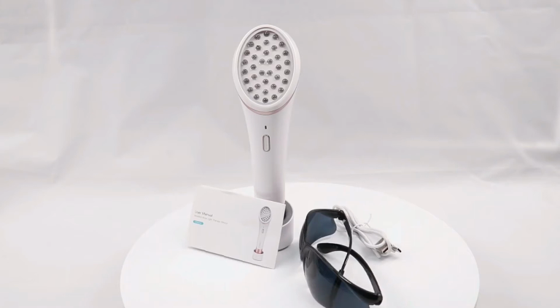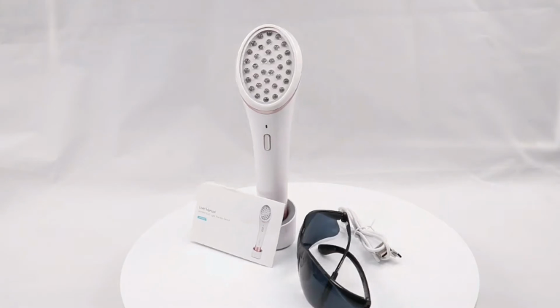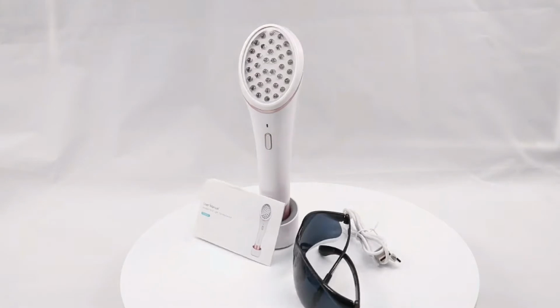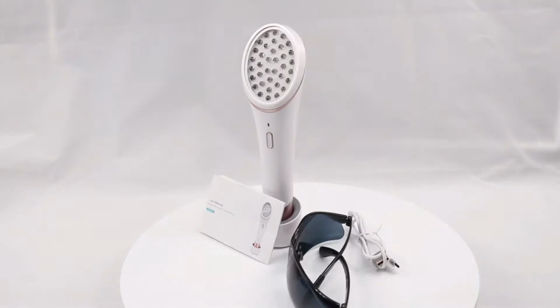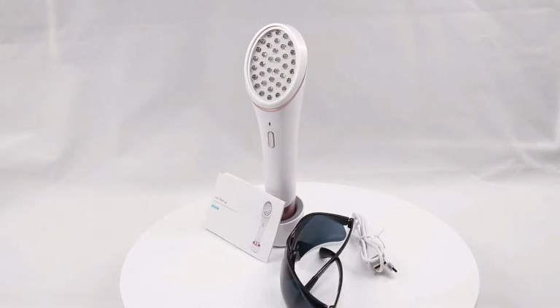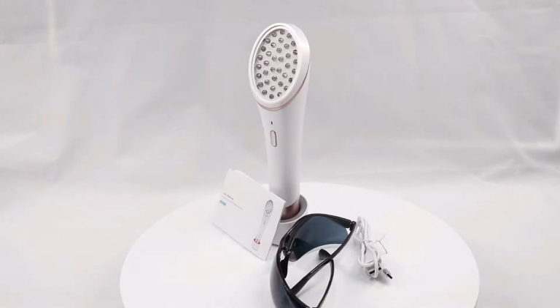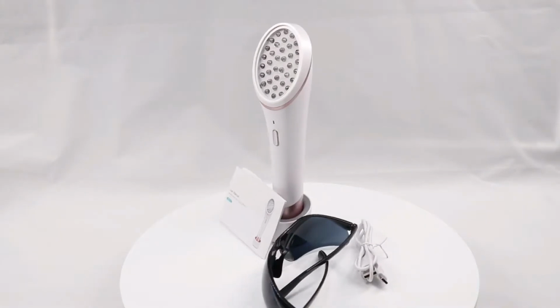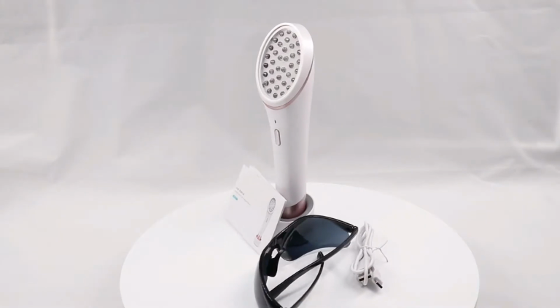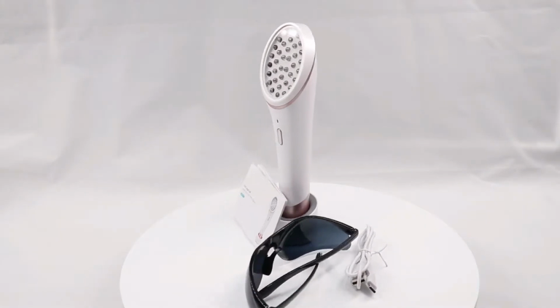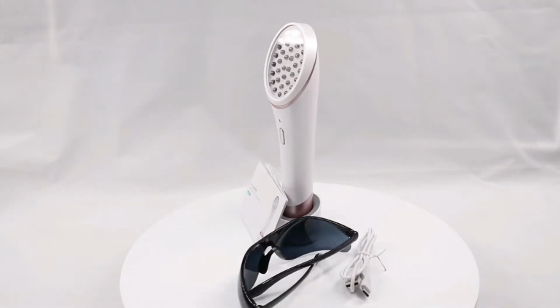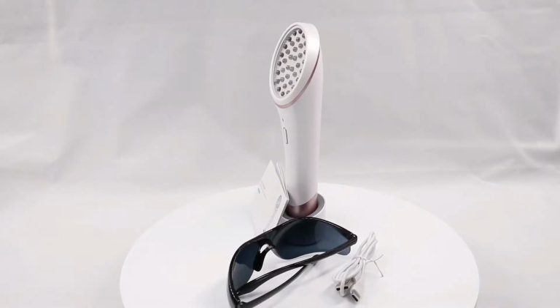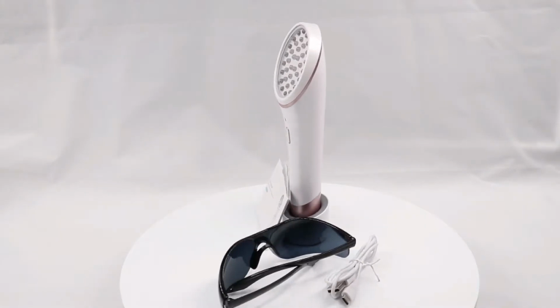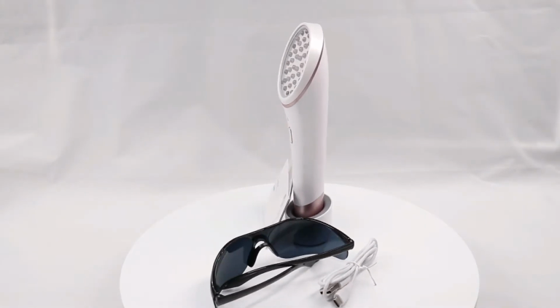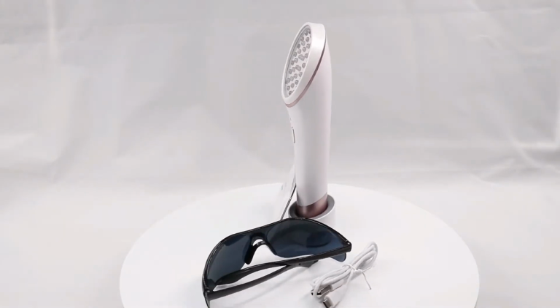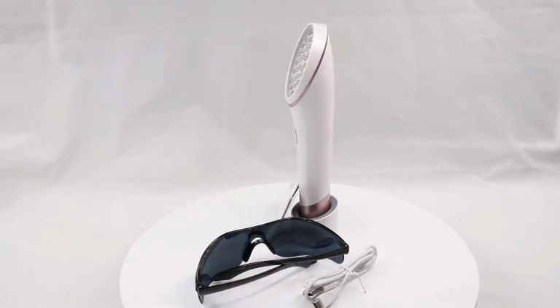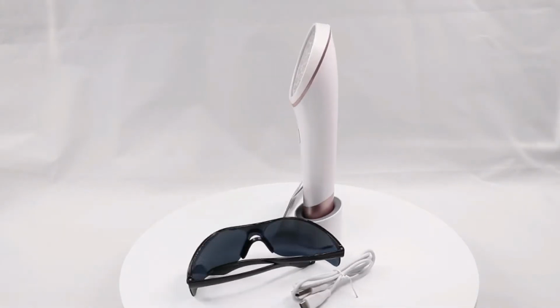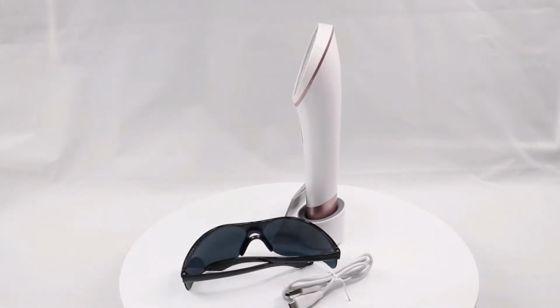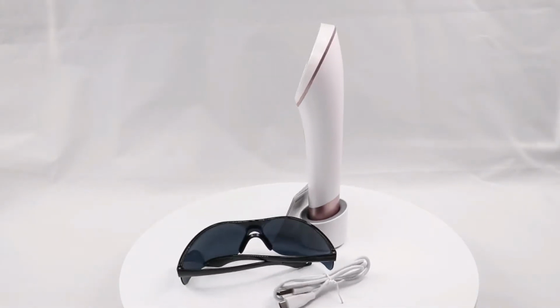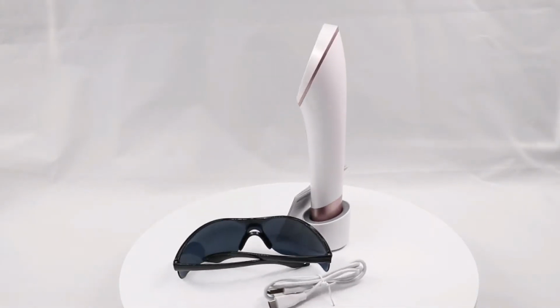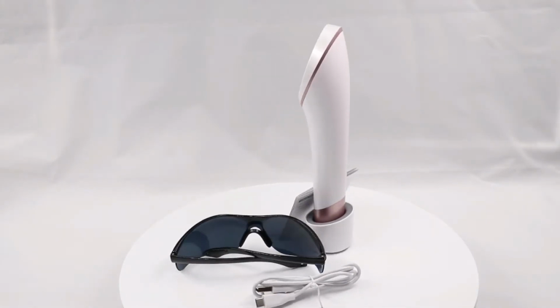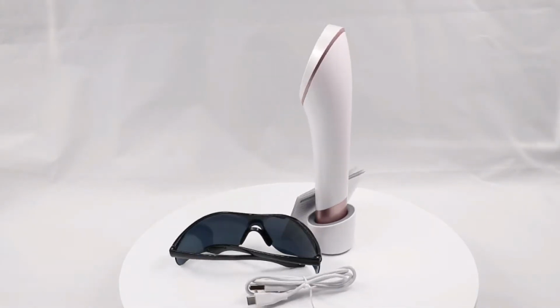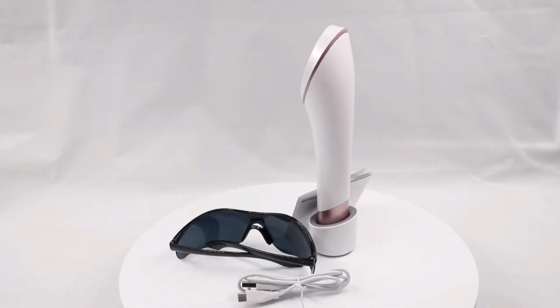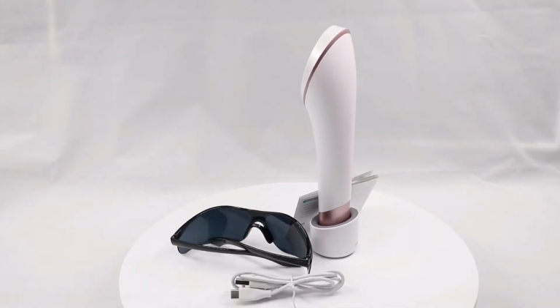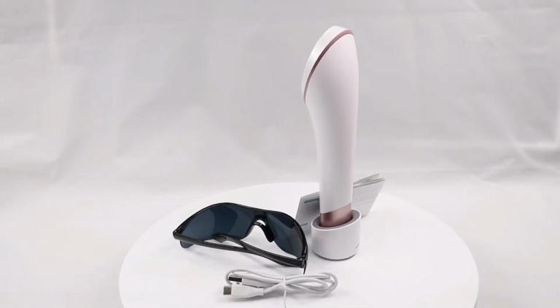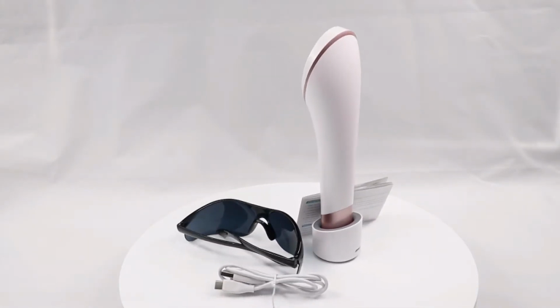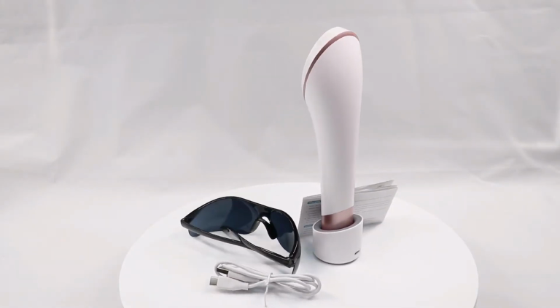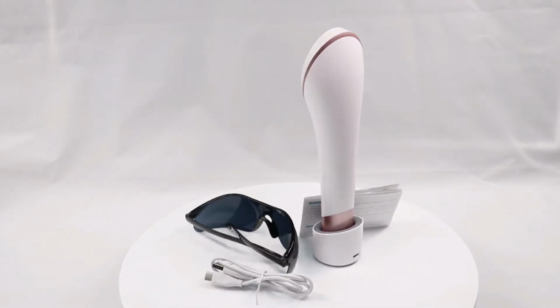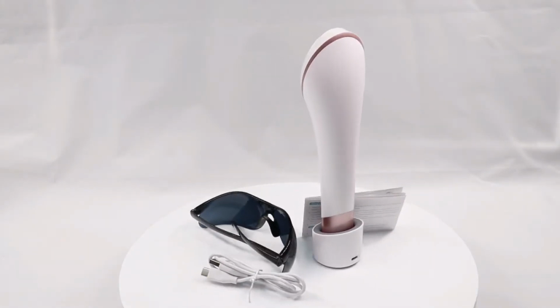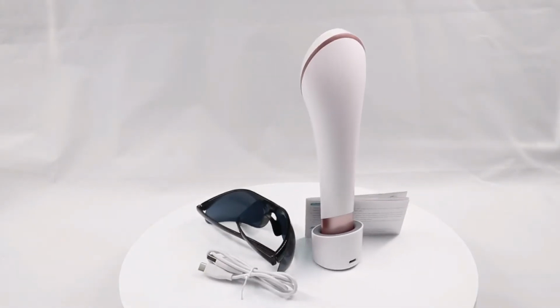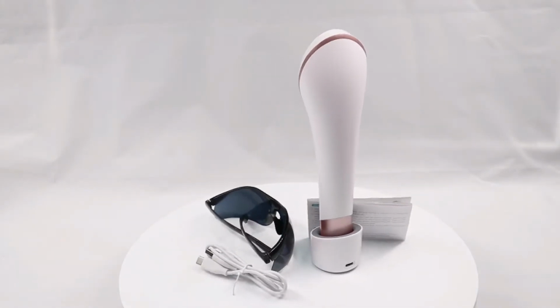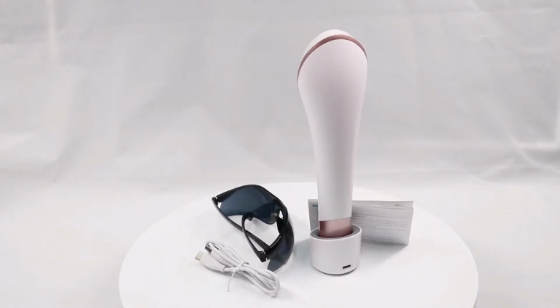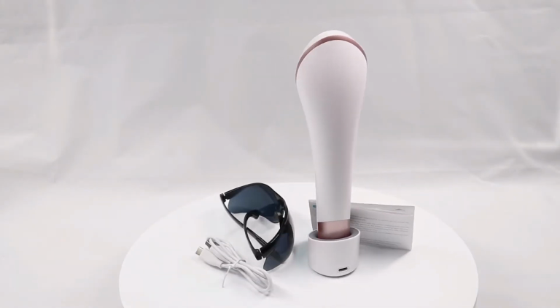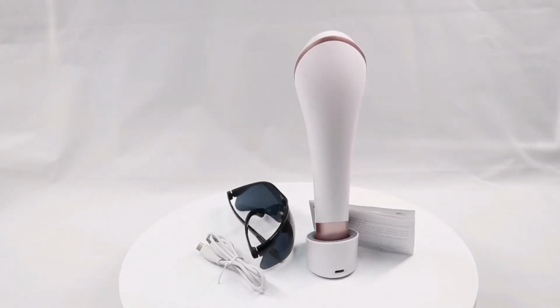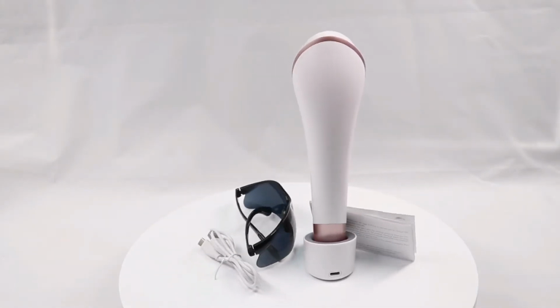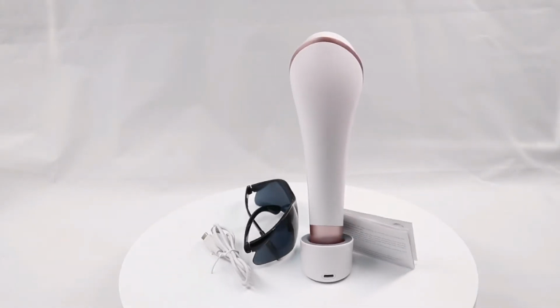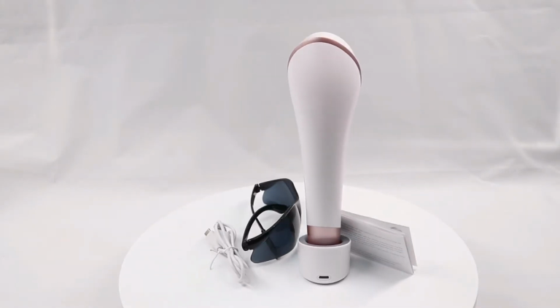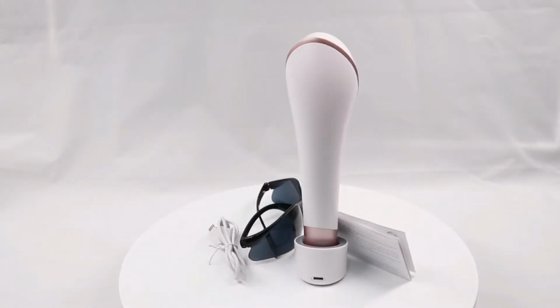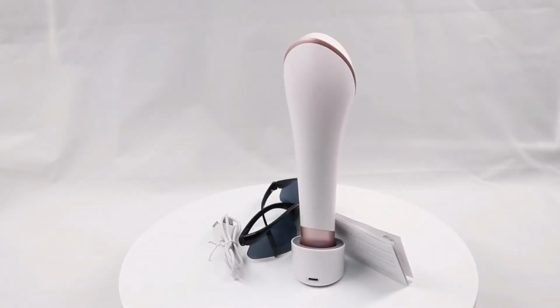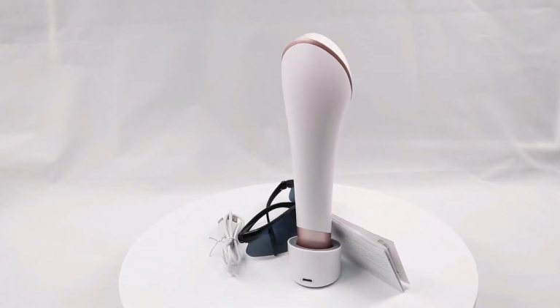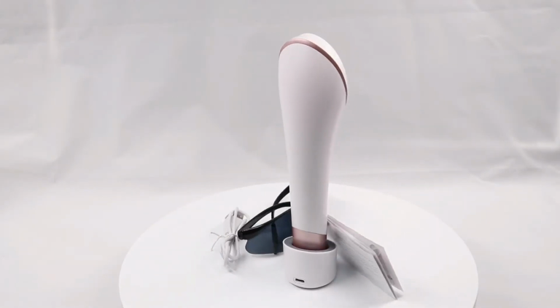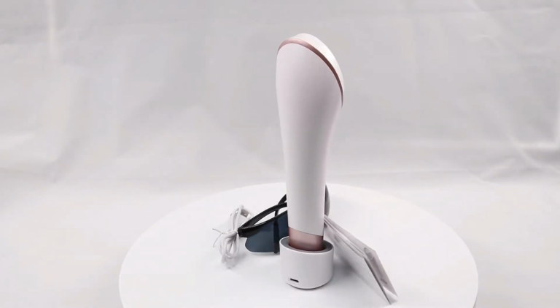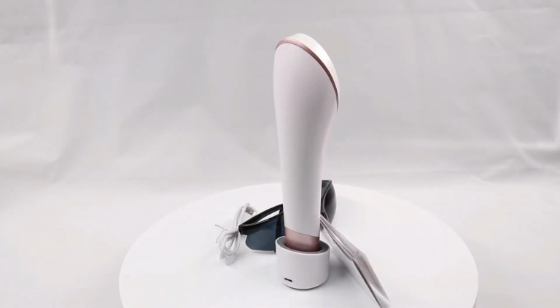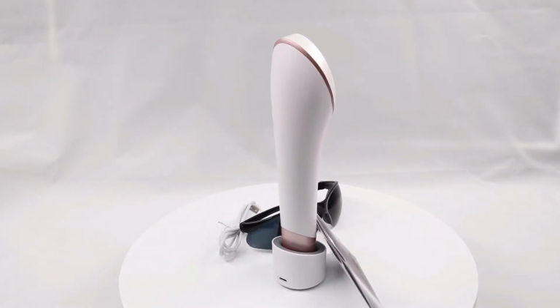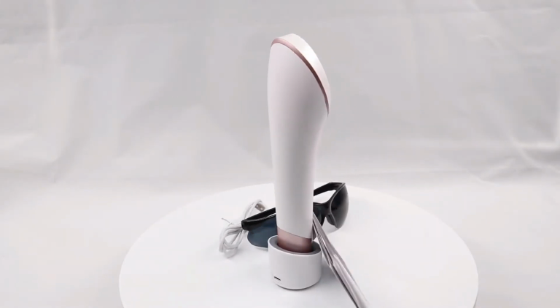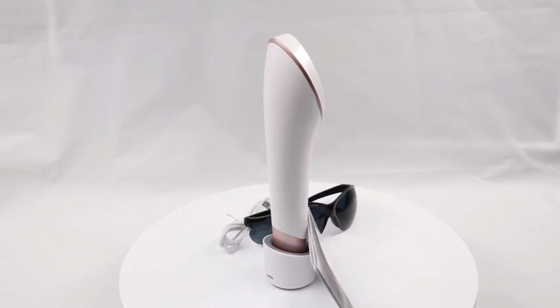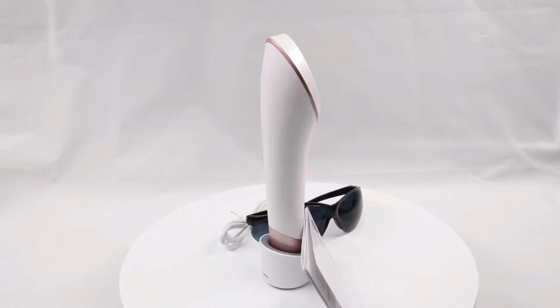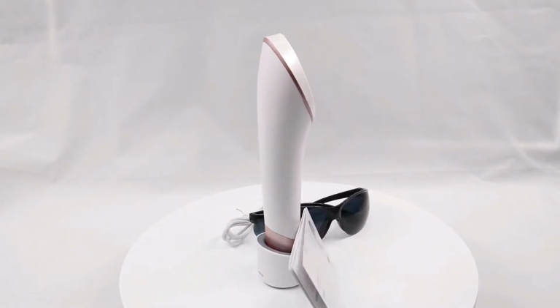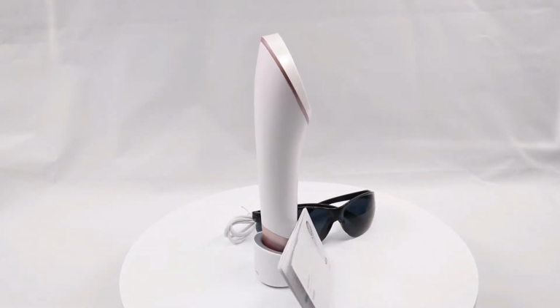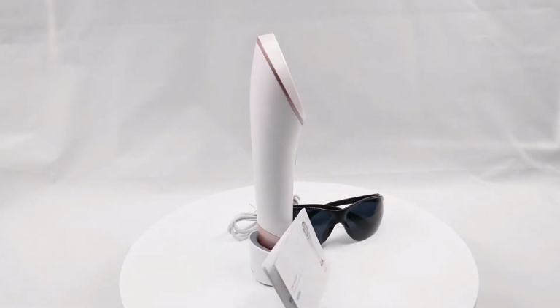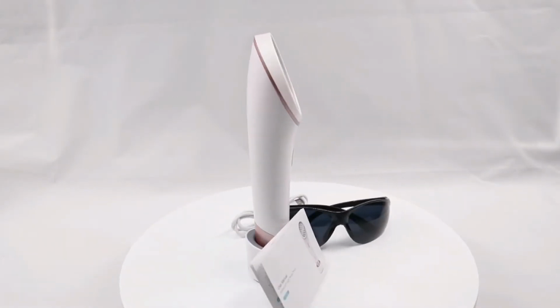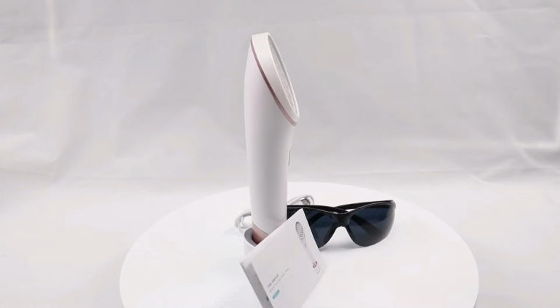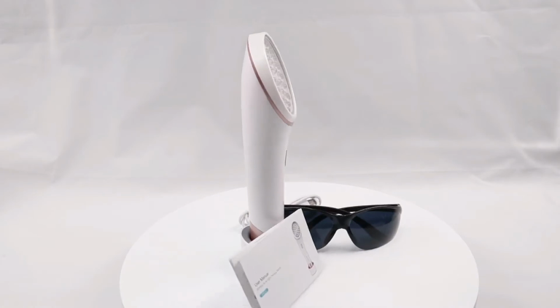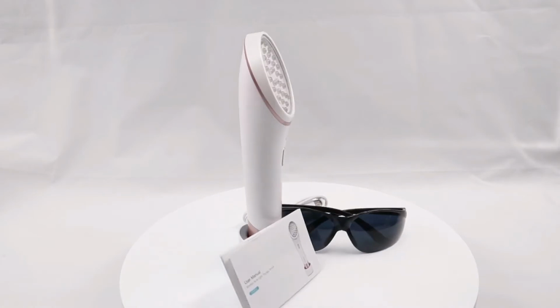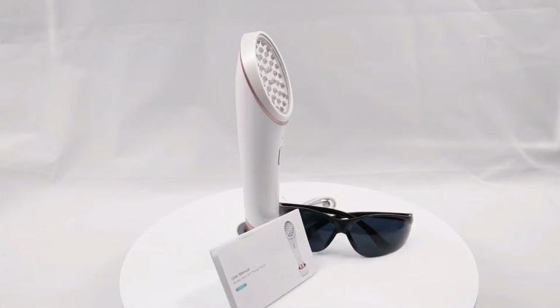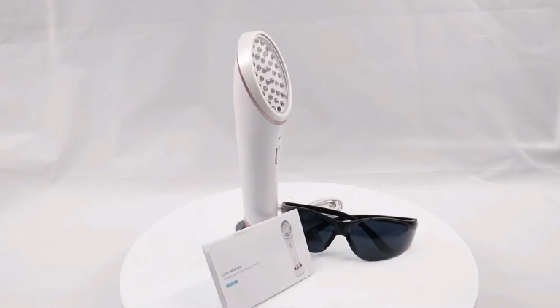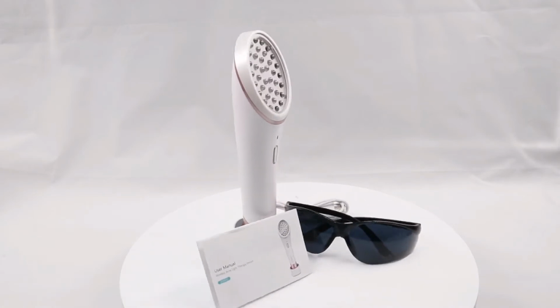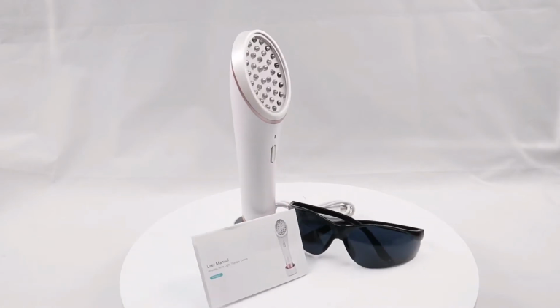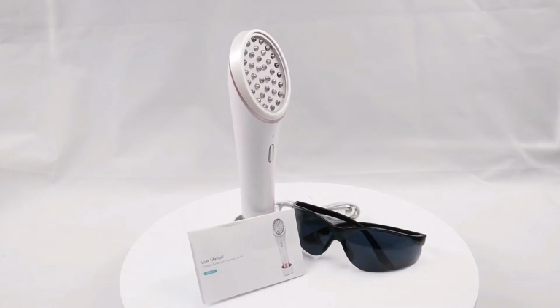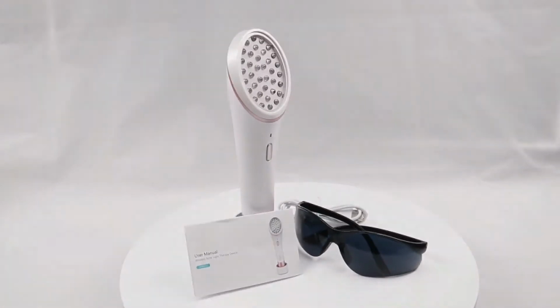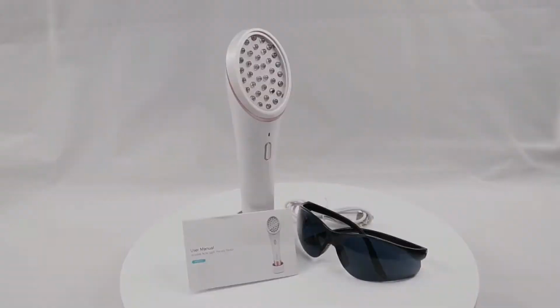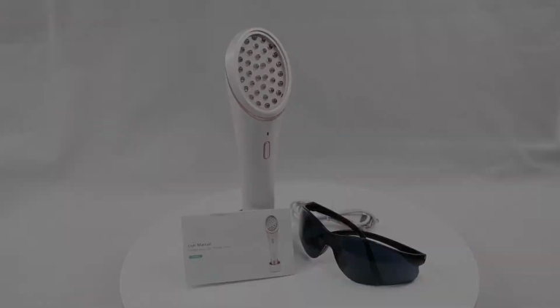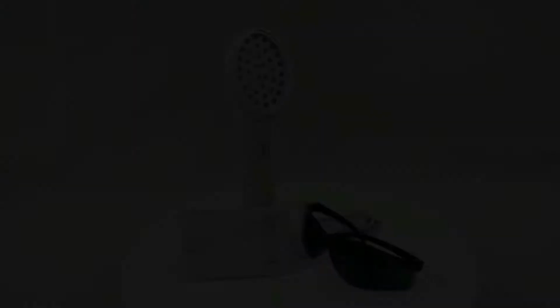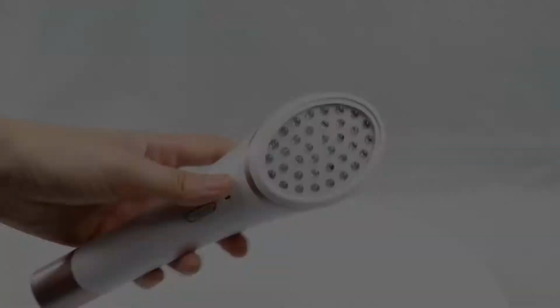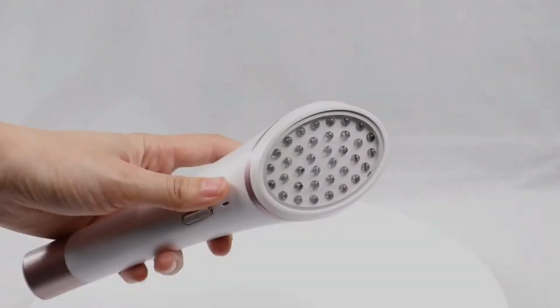This is our acne removal device and it comes with the glass, the USB cable, and the English manual.